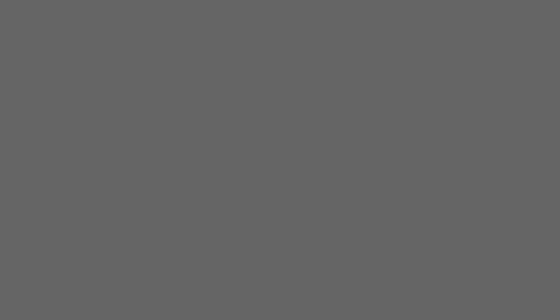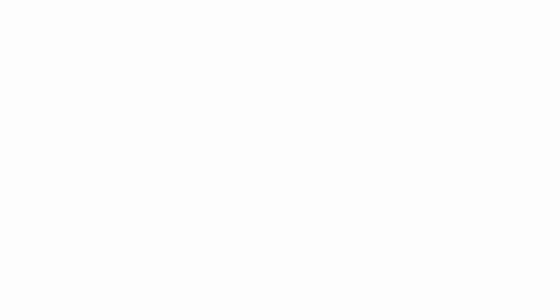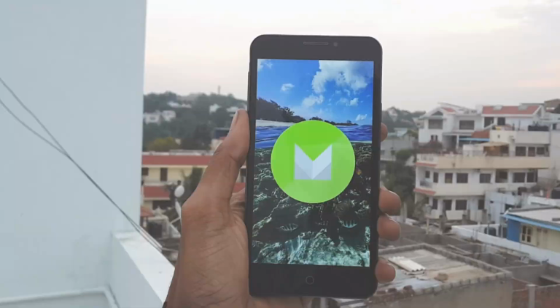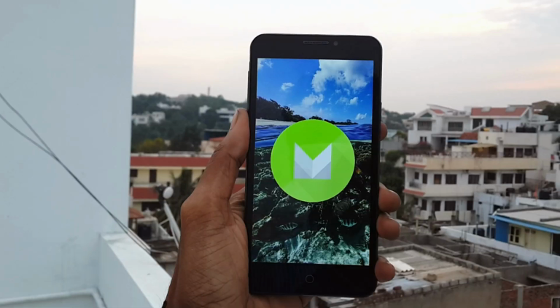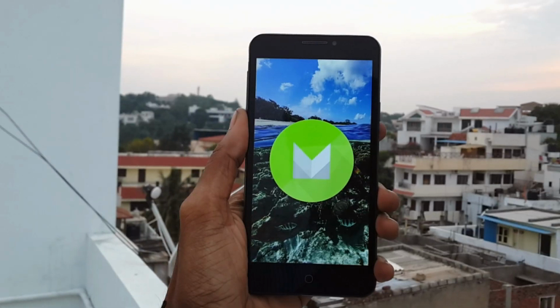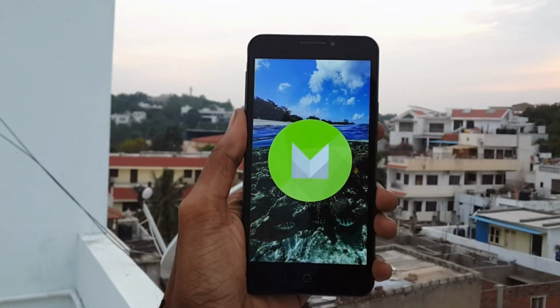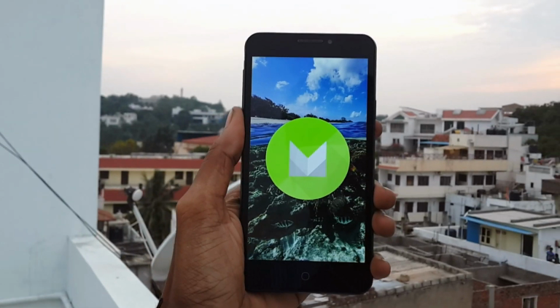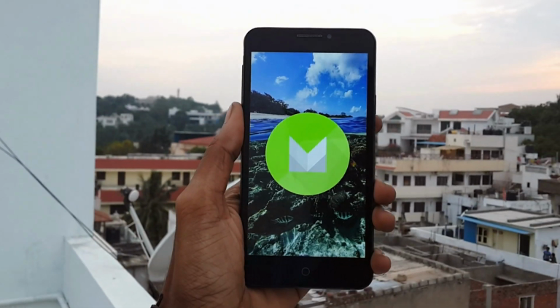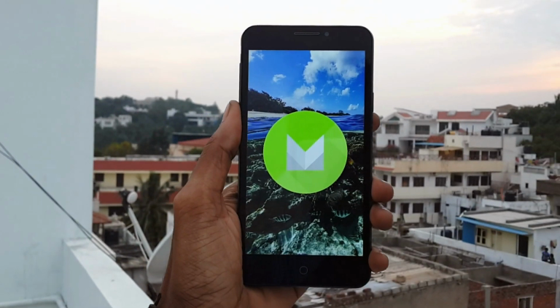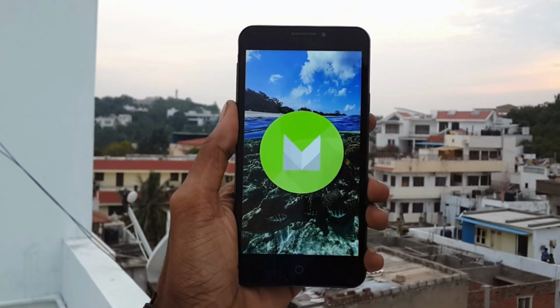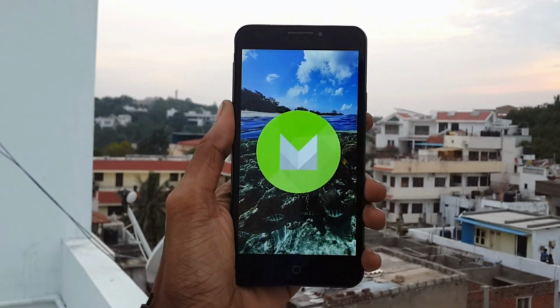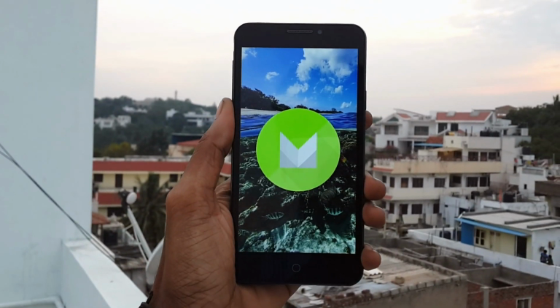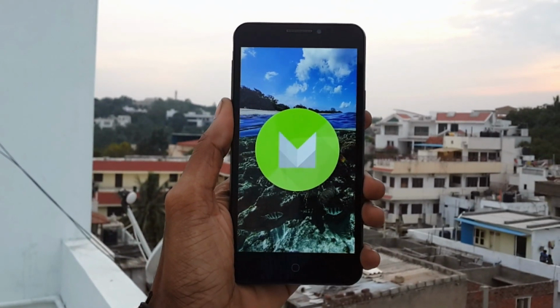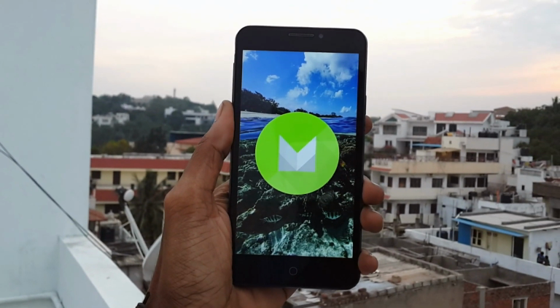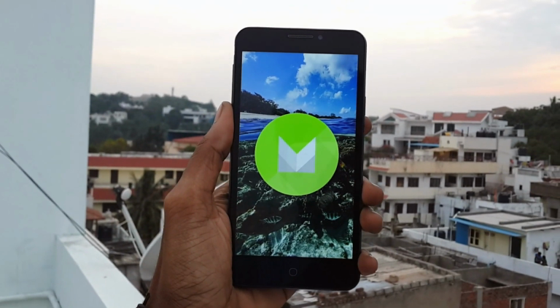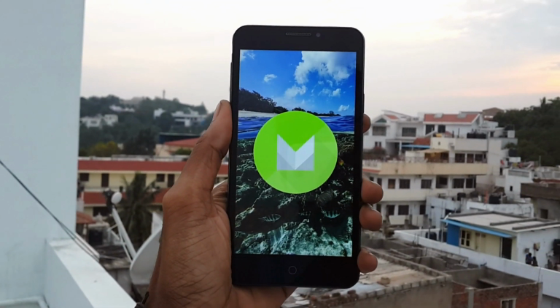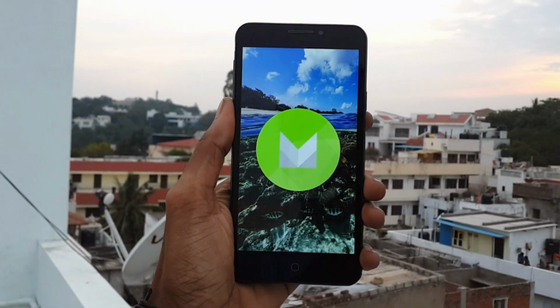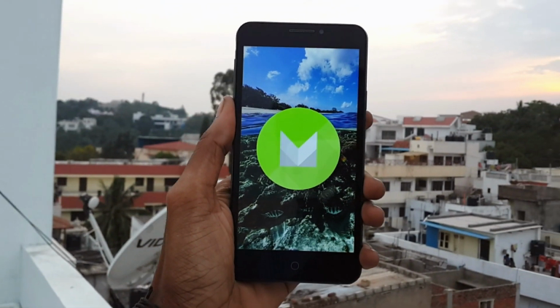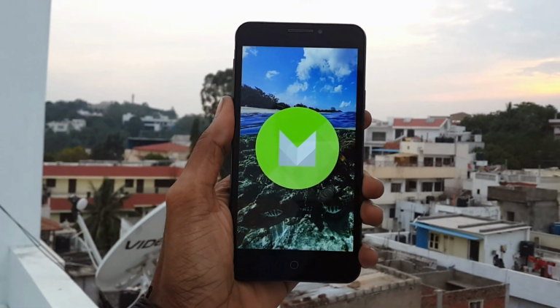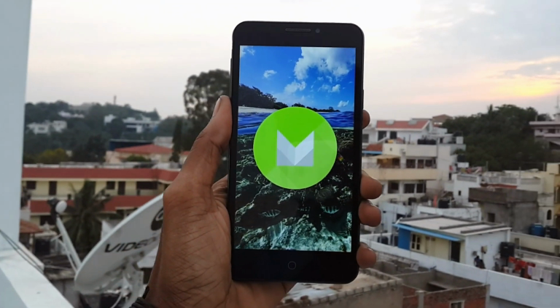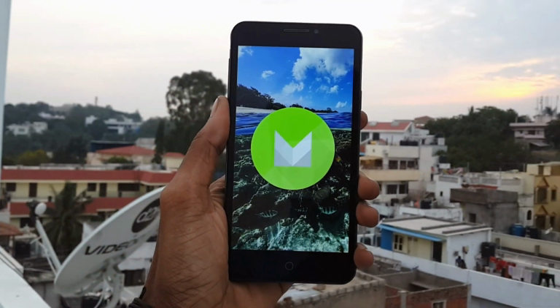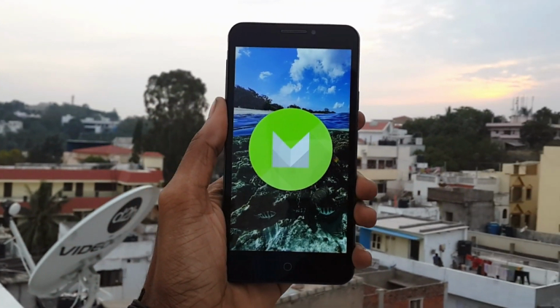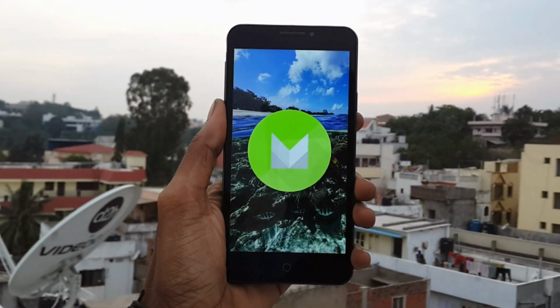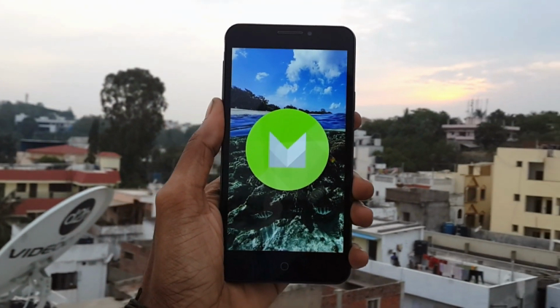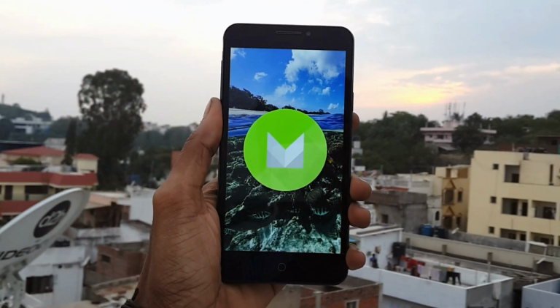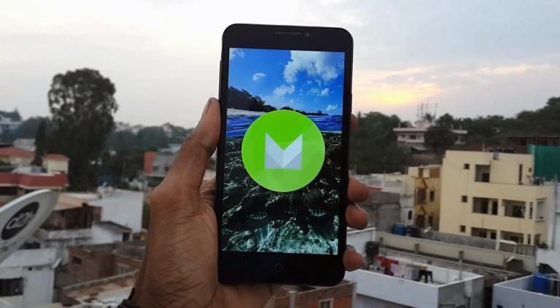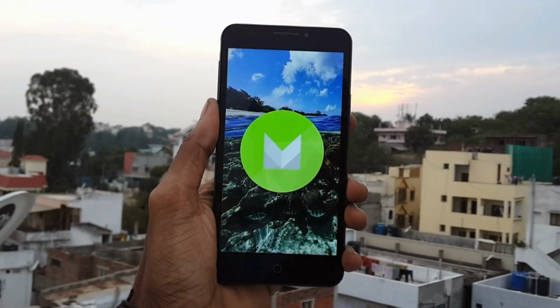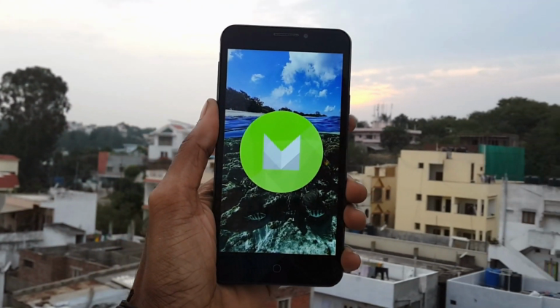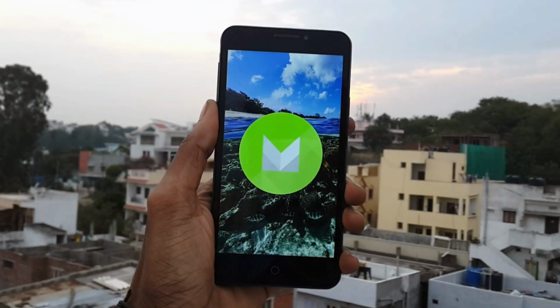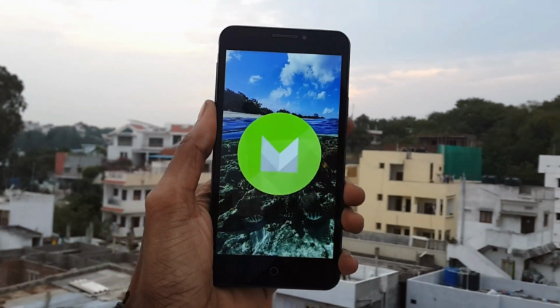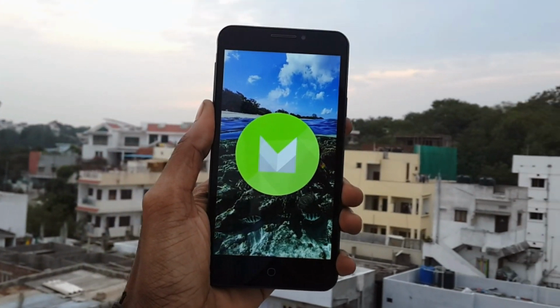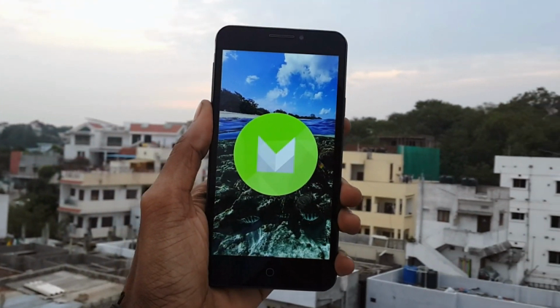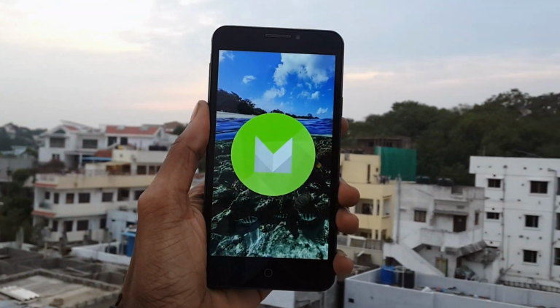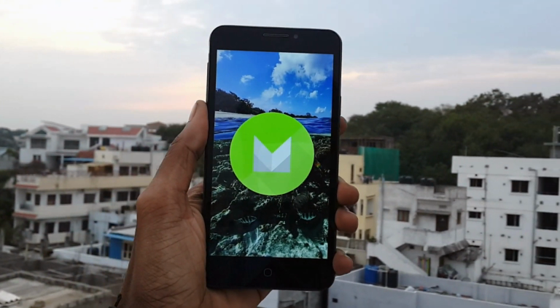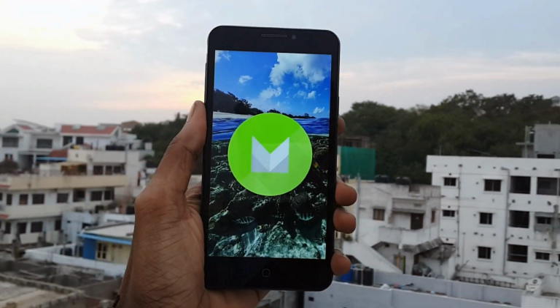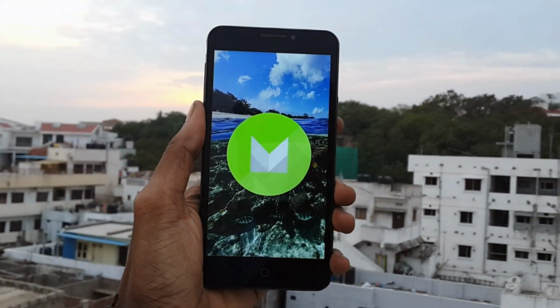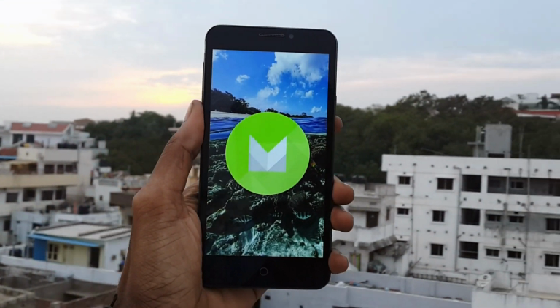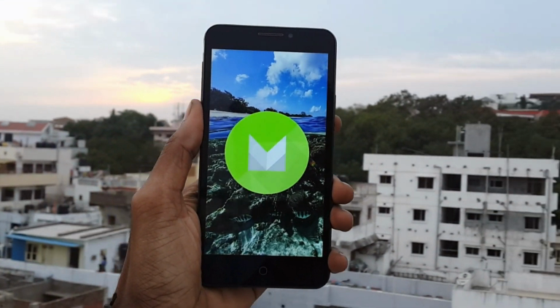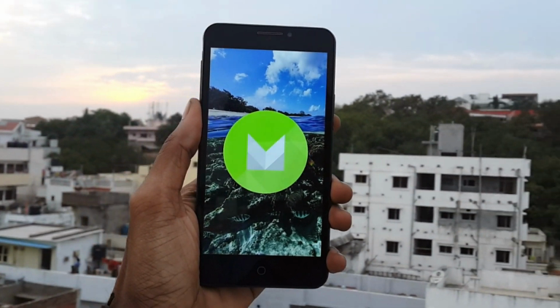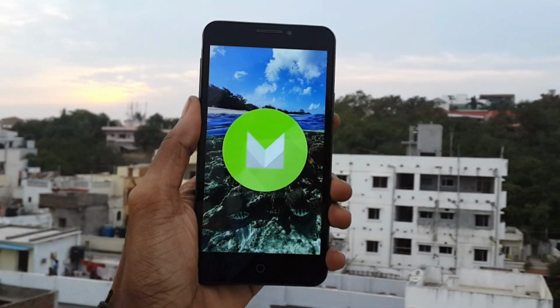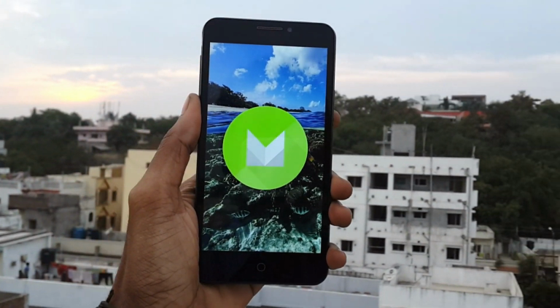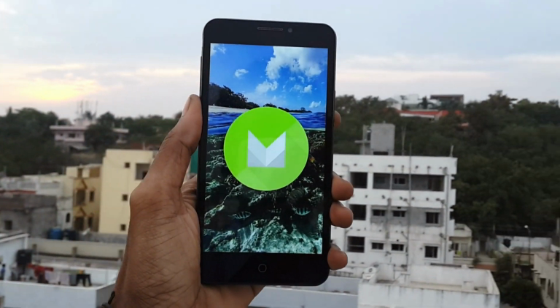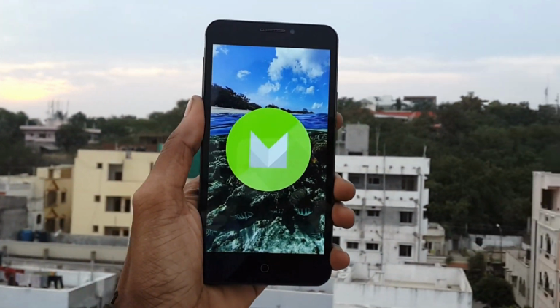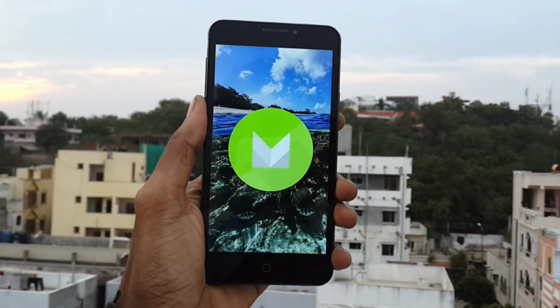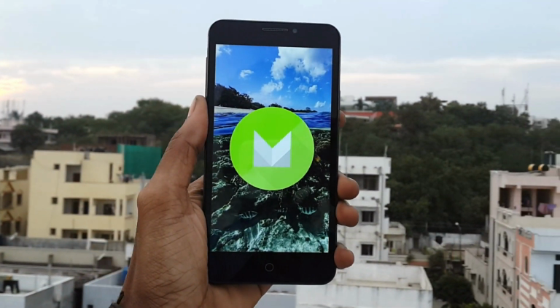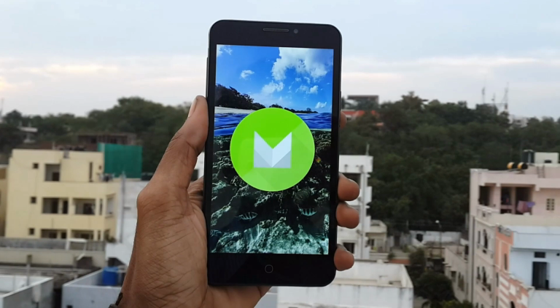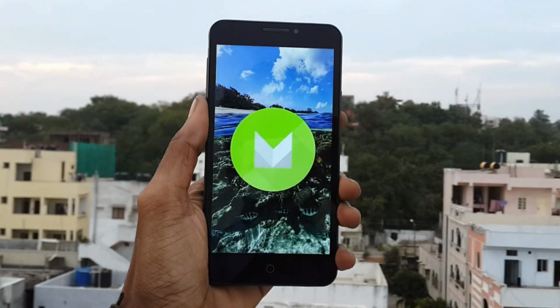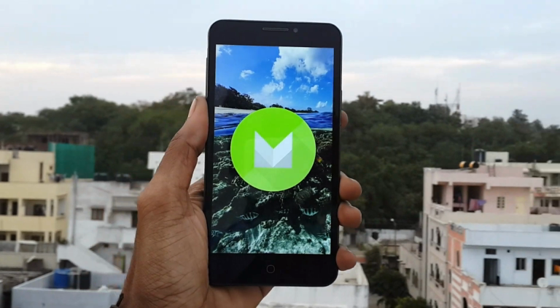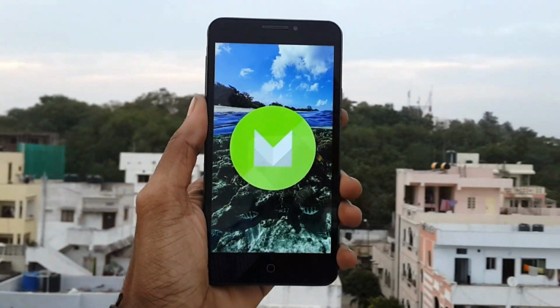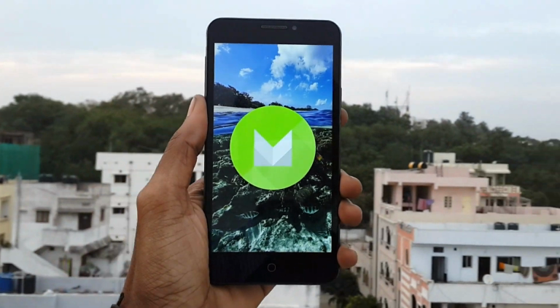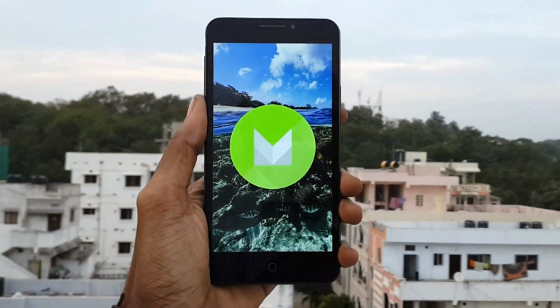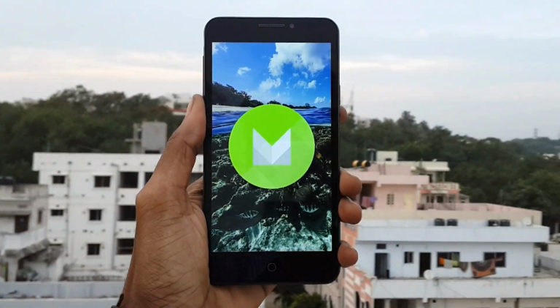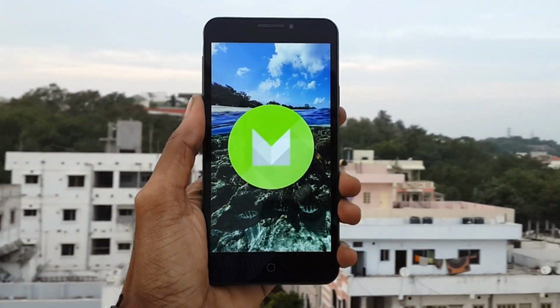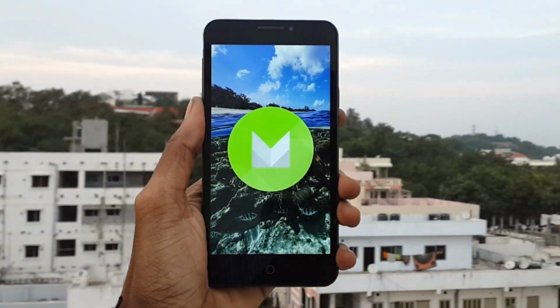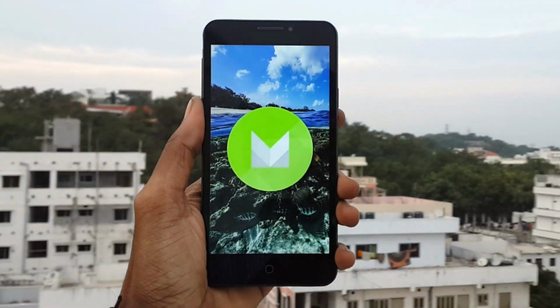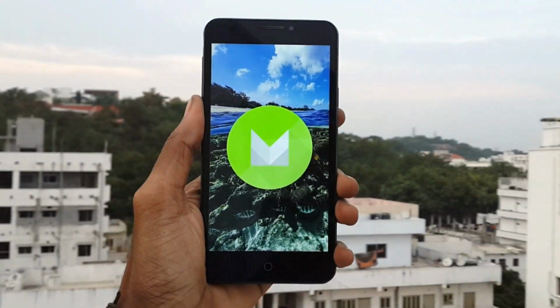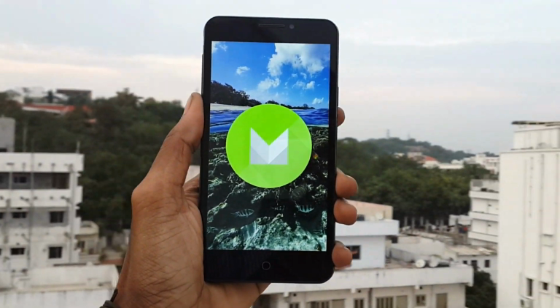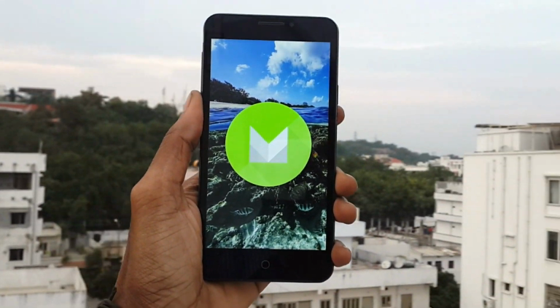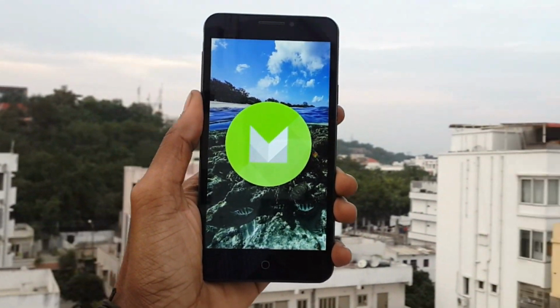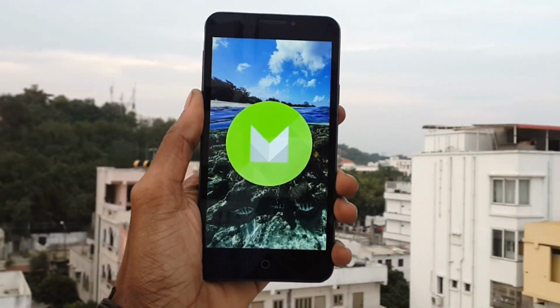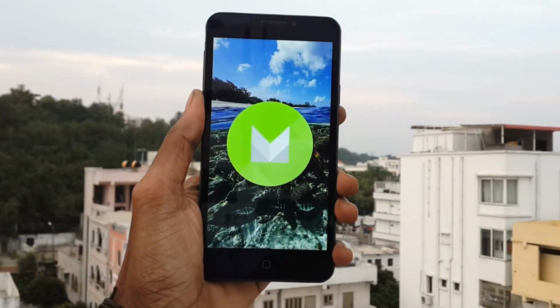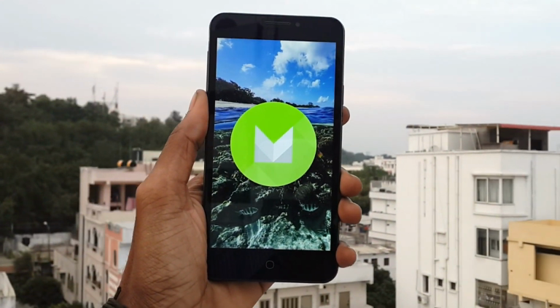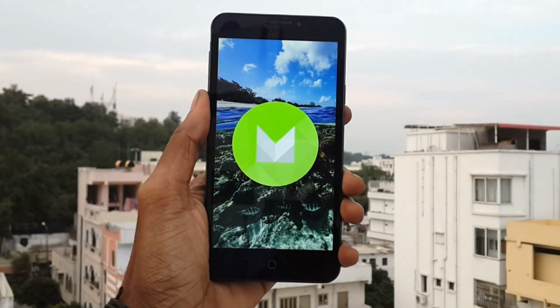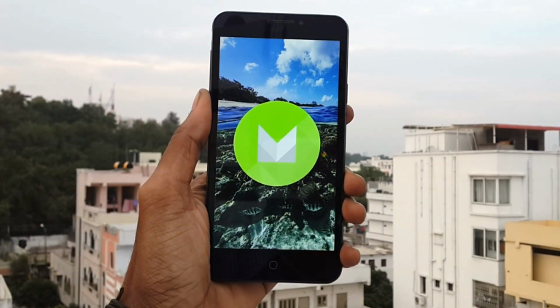Hey, what's good everybody, this is Vishnu from PublishTones and this is my first impression on CM13 running on Ureka and Ureka Plus devices.